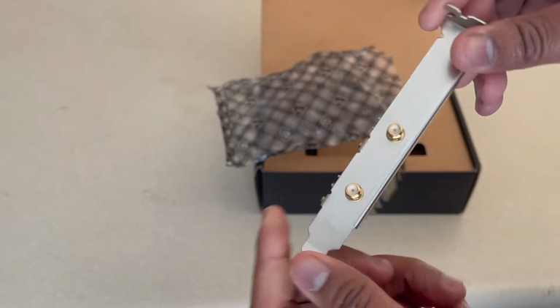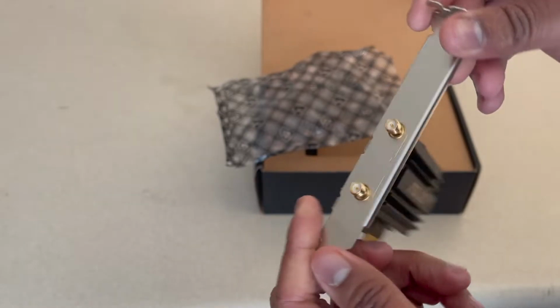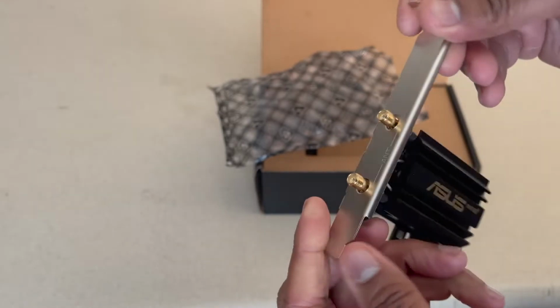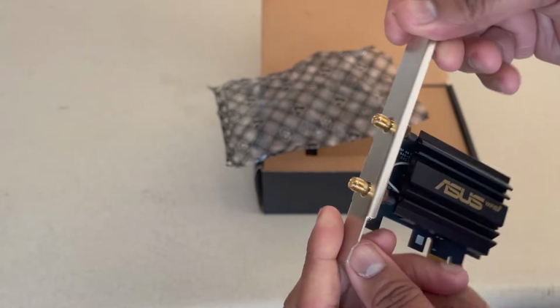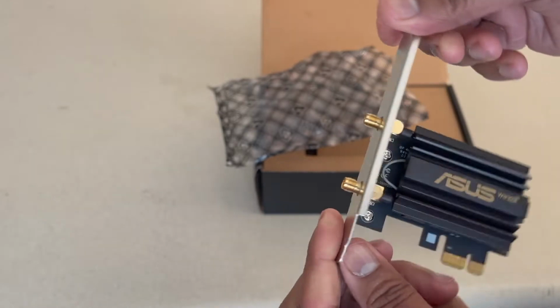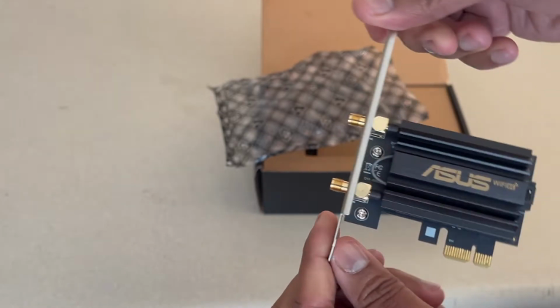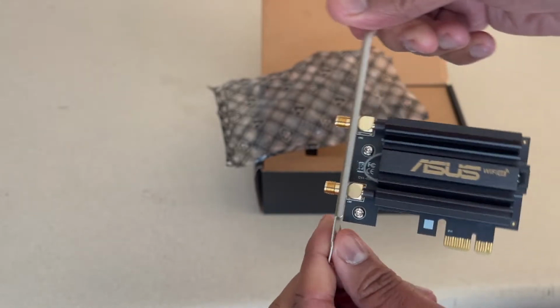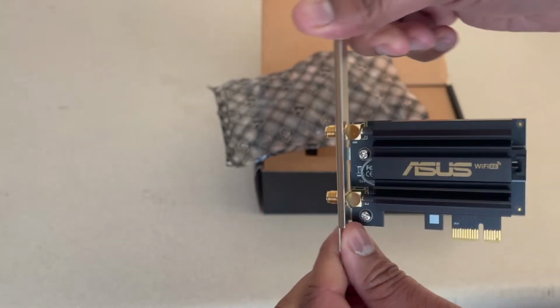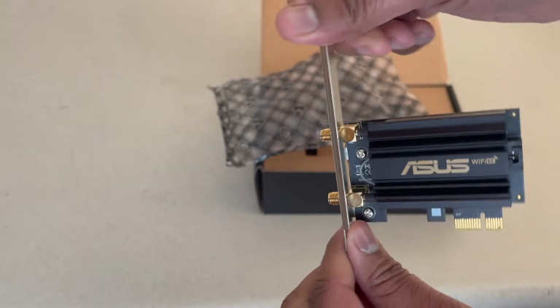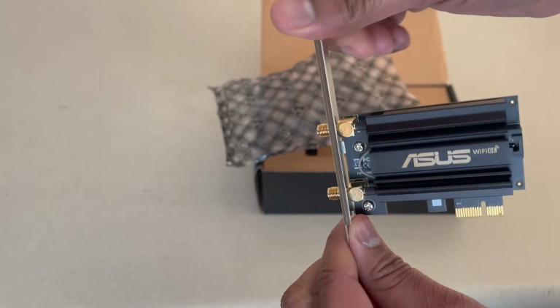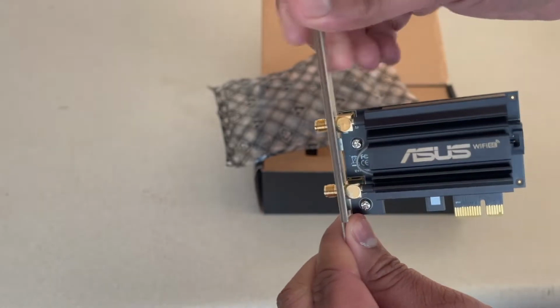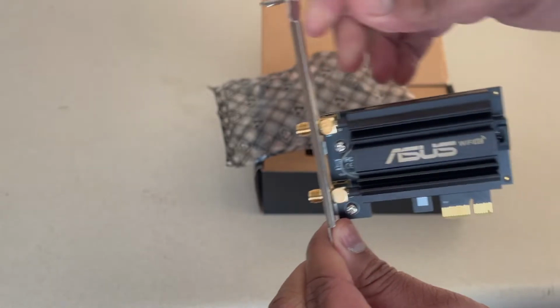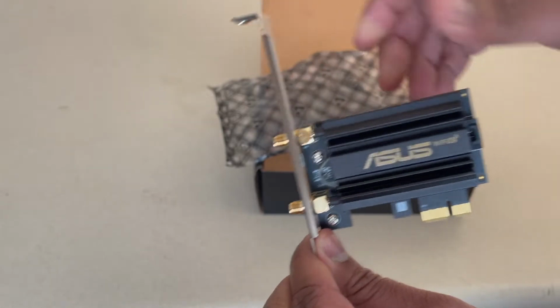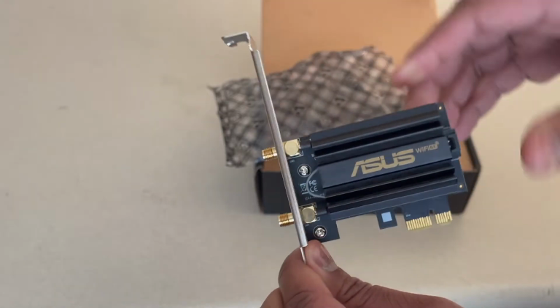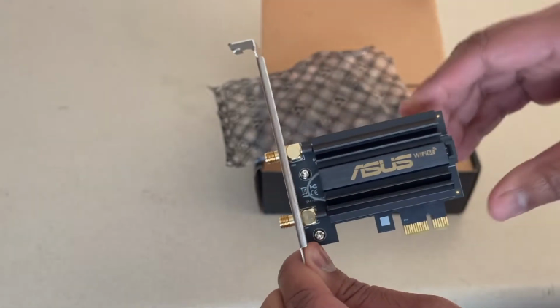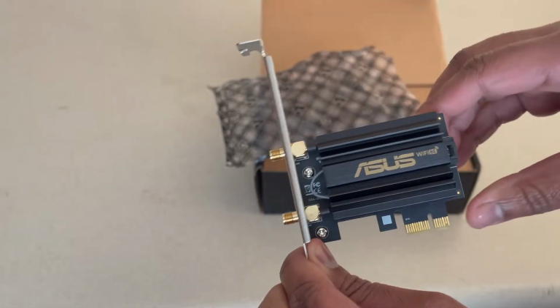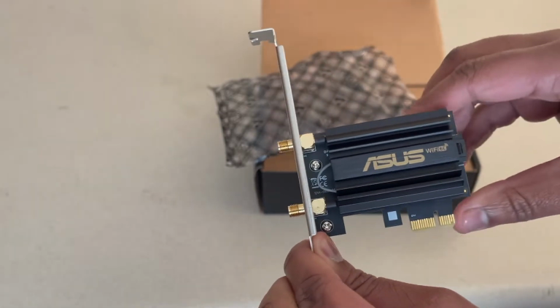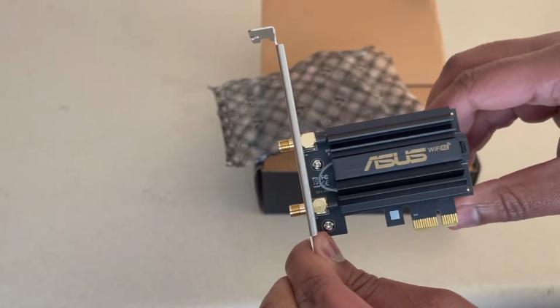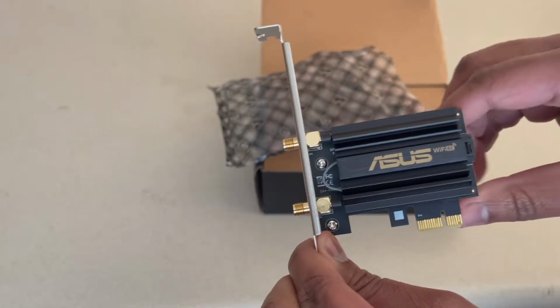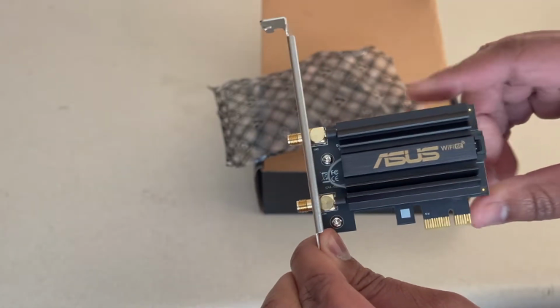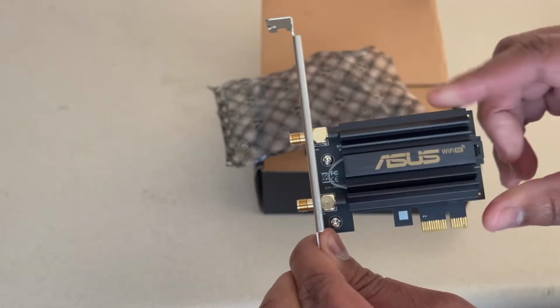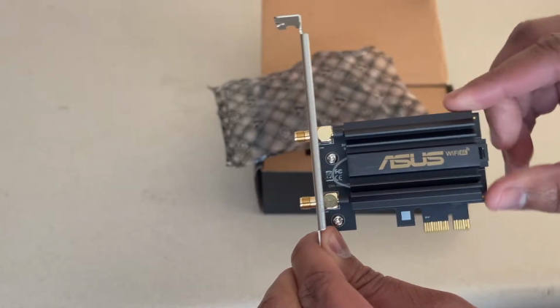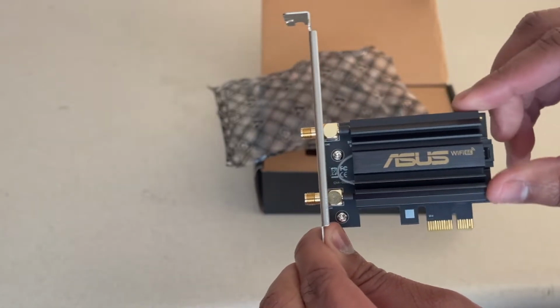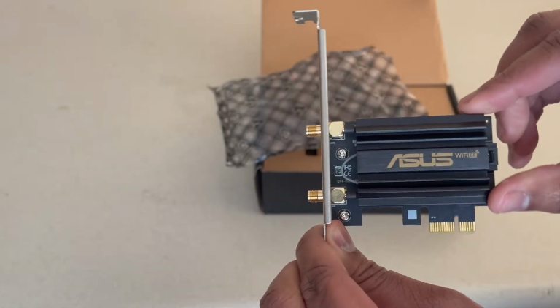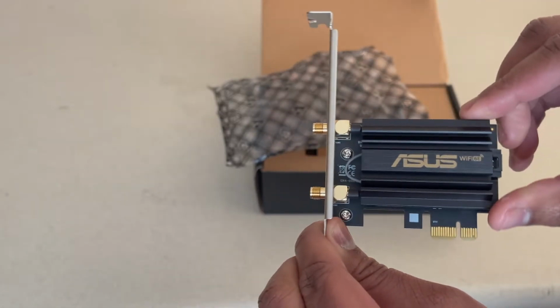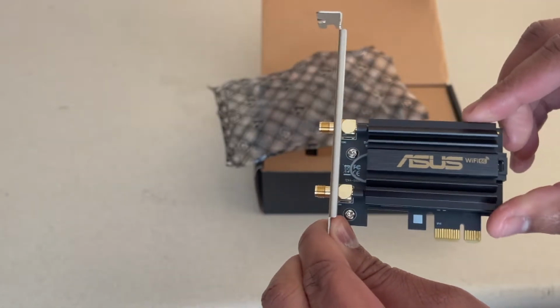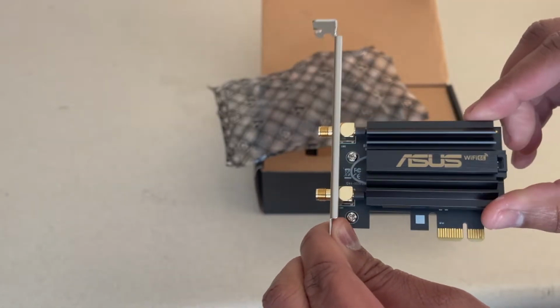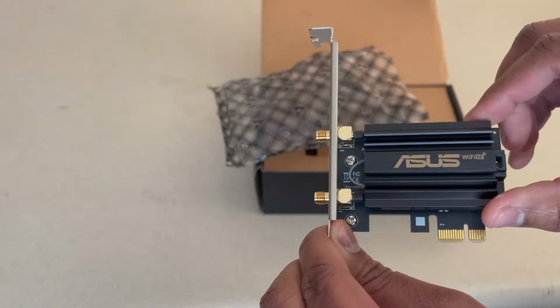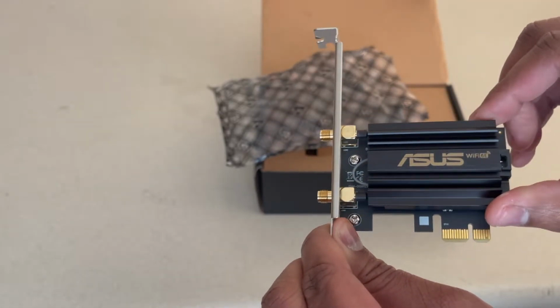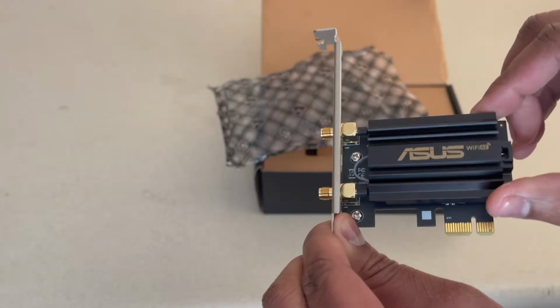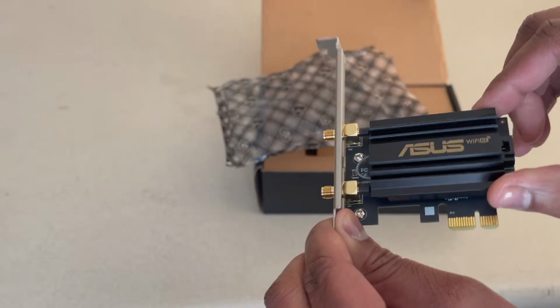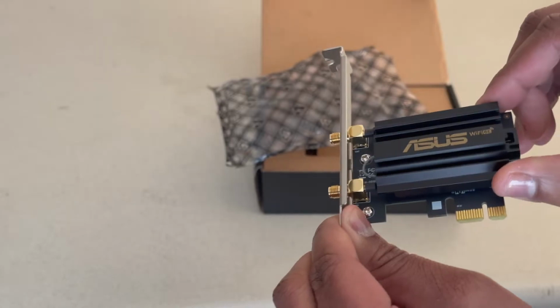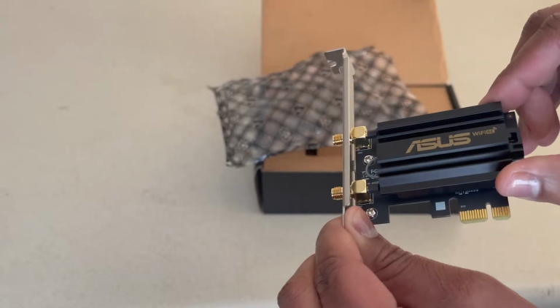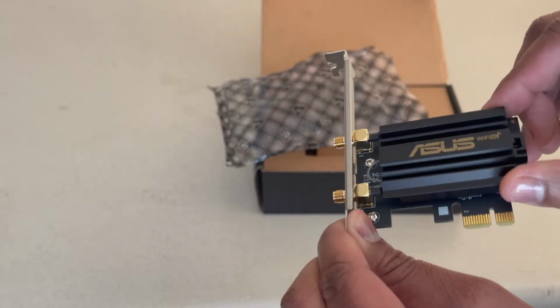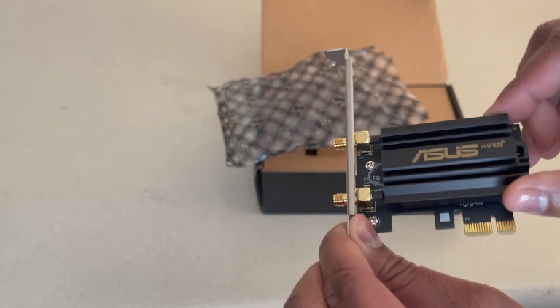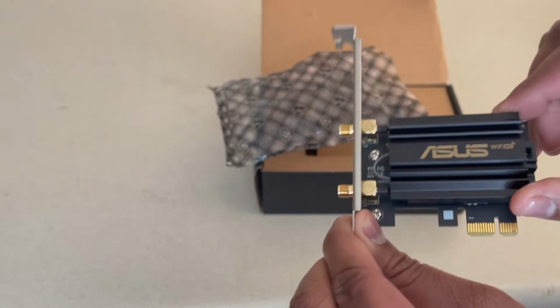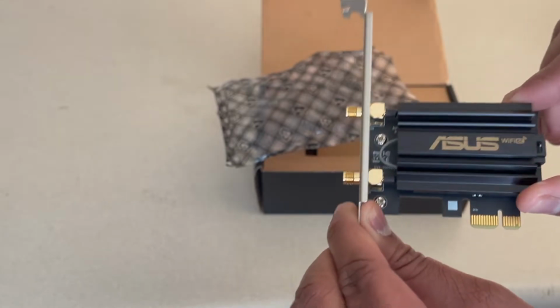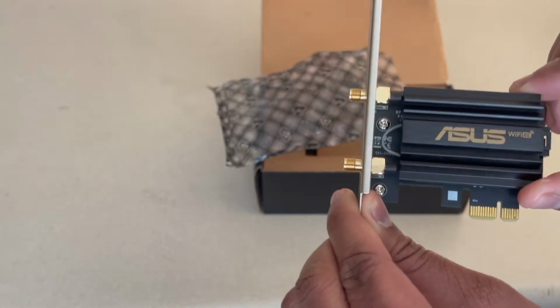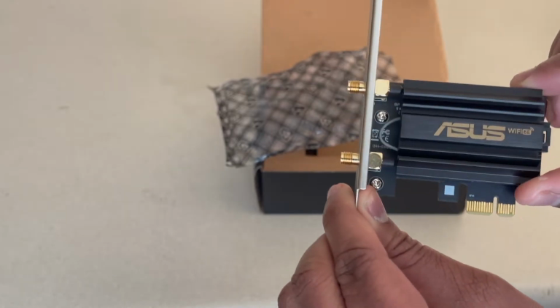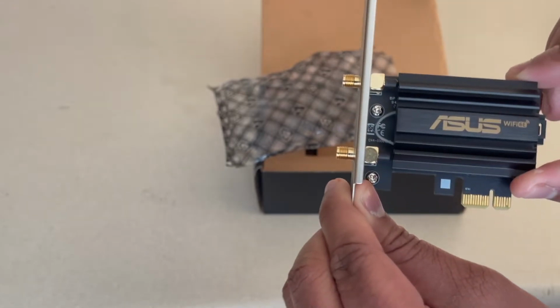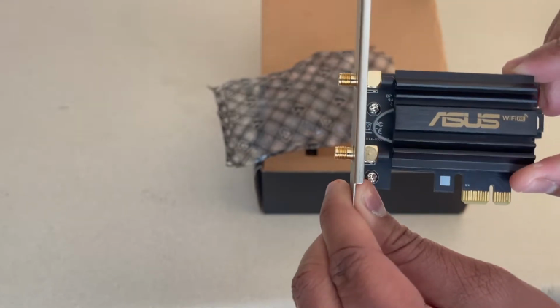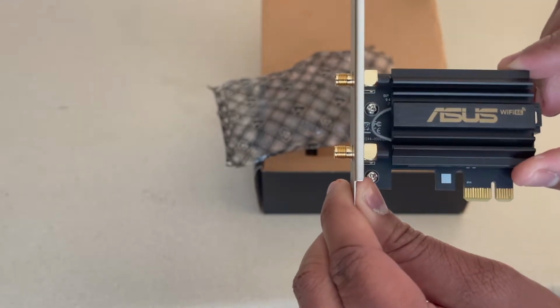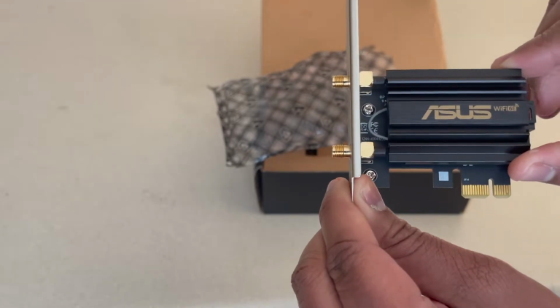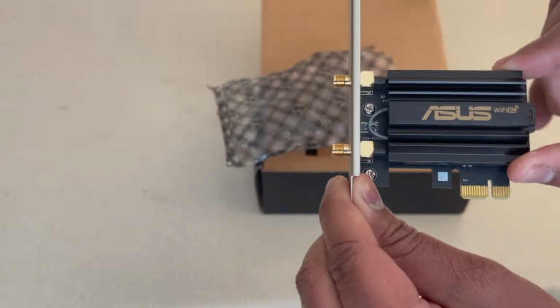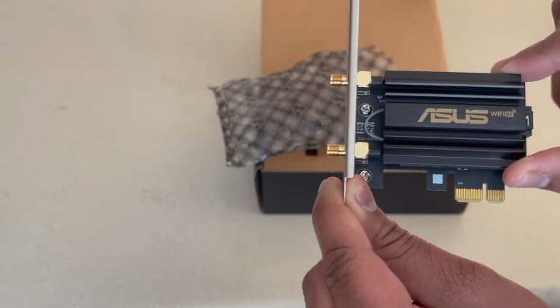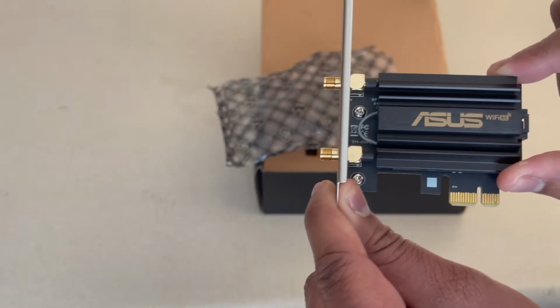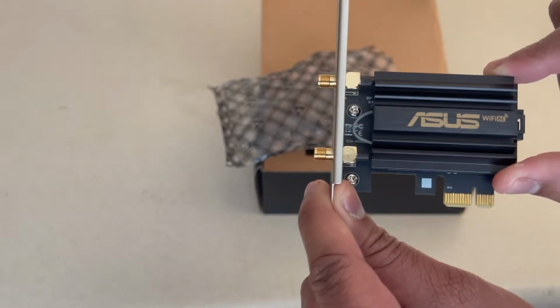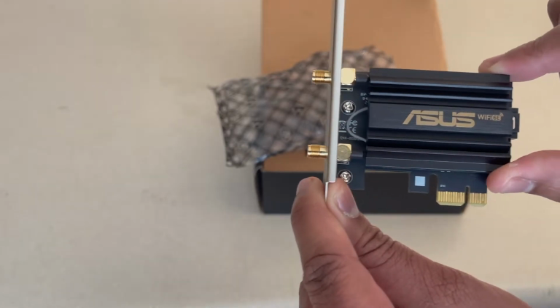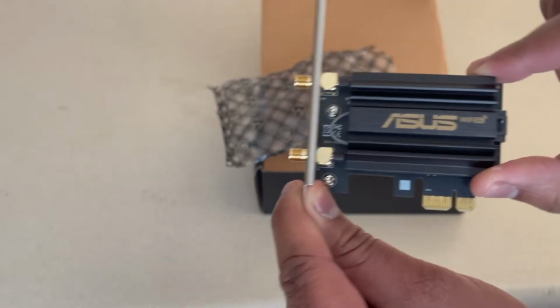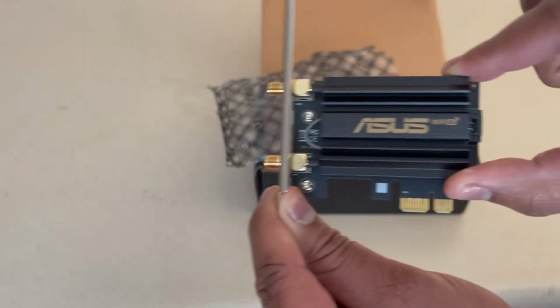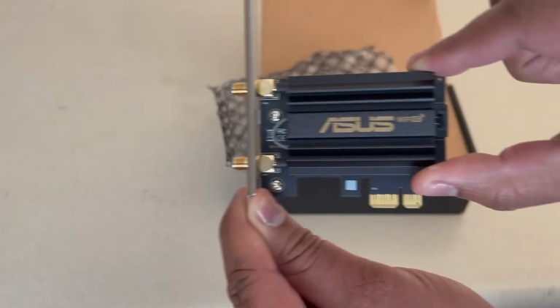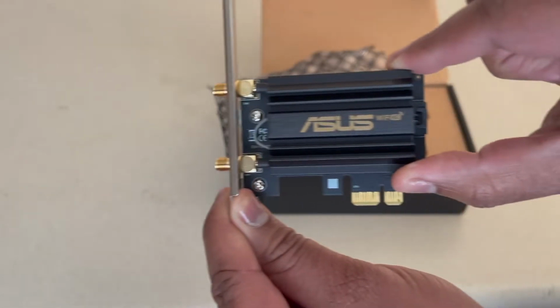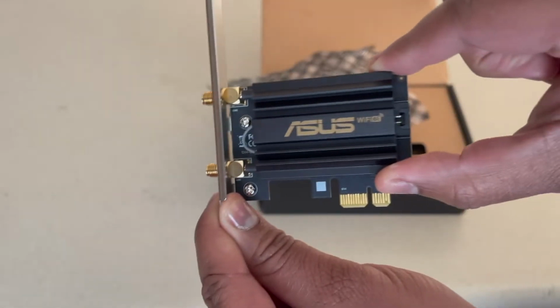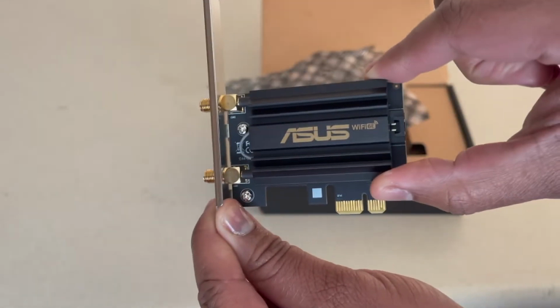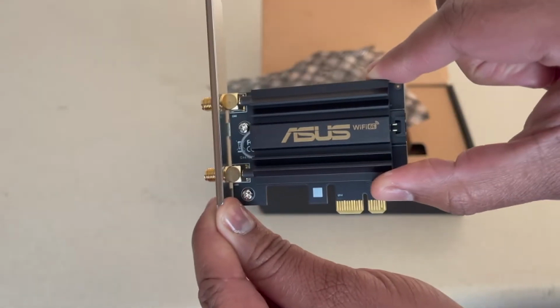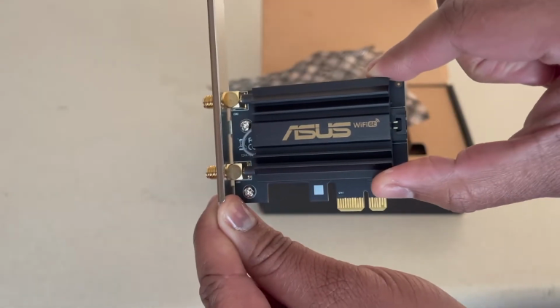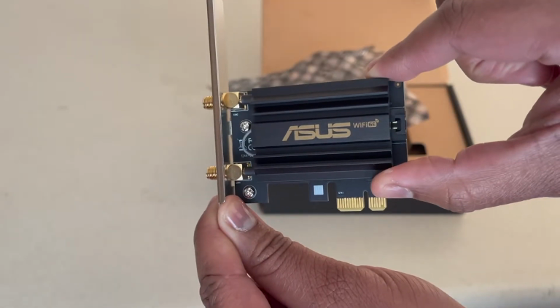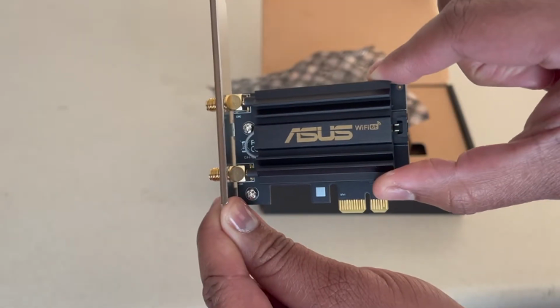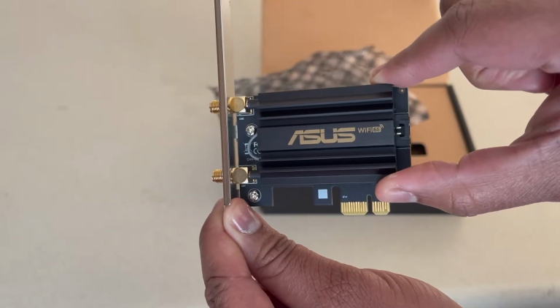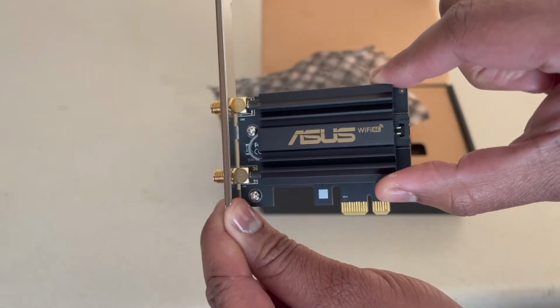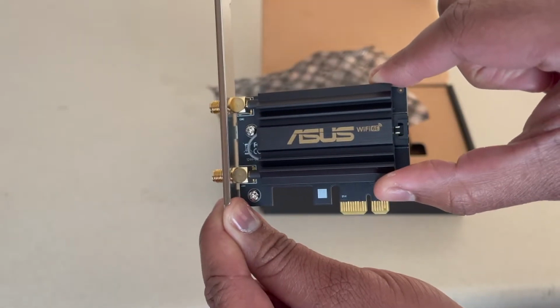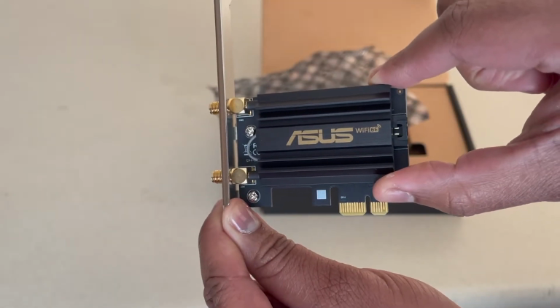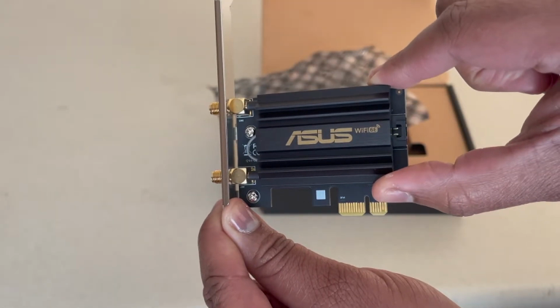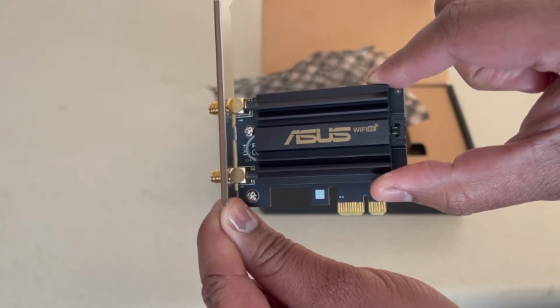I should have disconnected my computer, but I didn't. So I can bring it down and show you guys how to put it in. I'll probably do a video for that later.